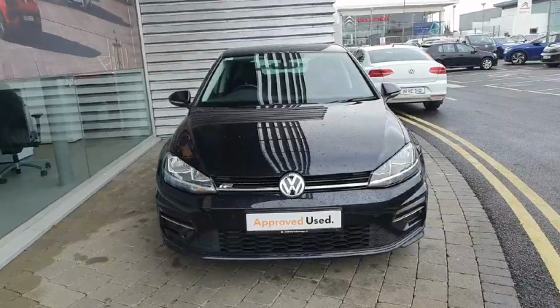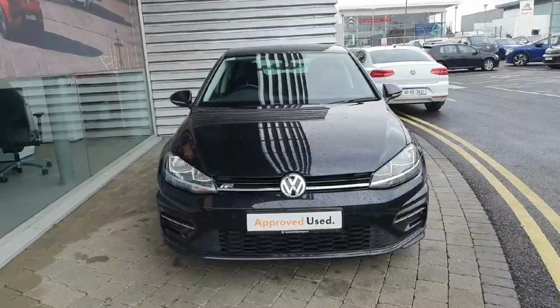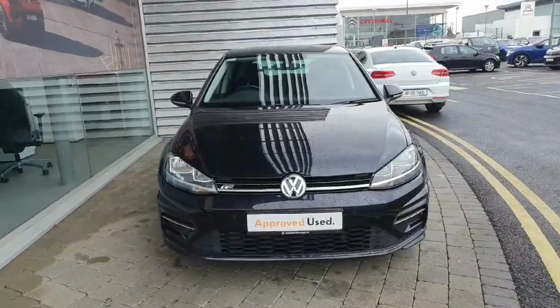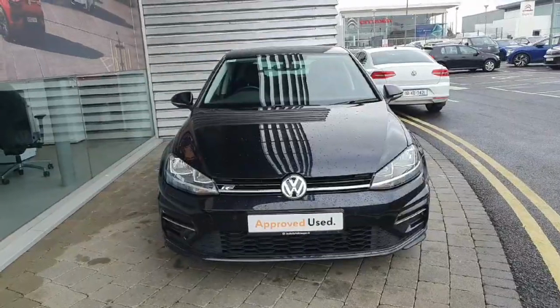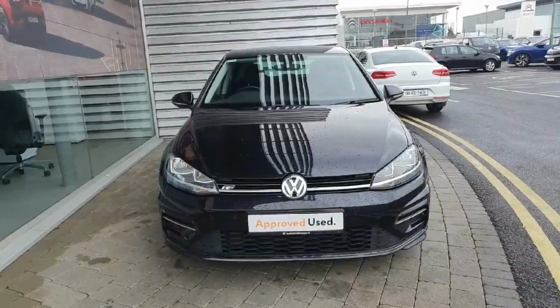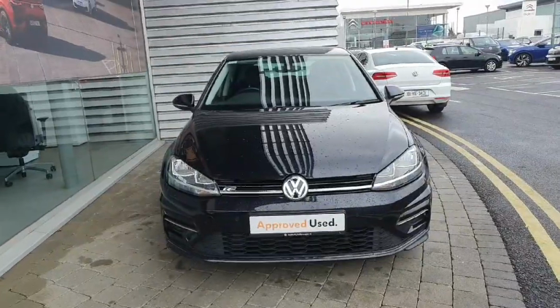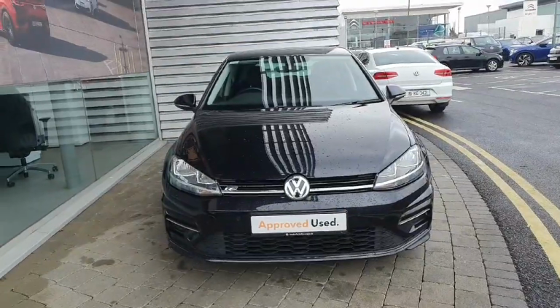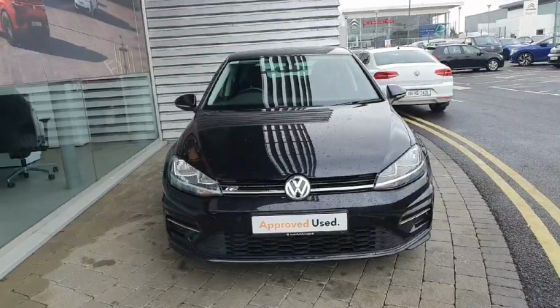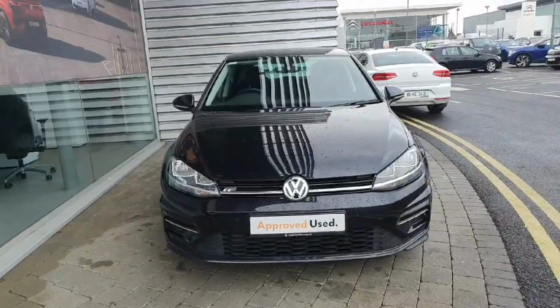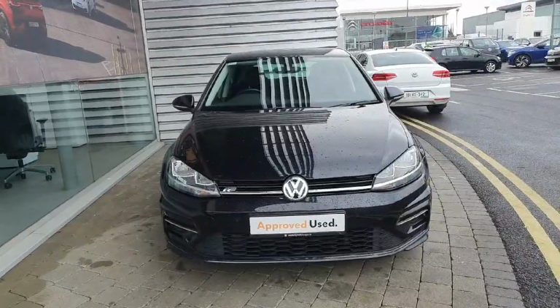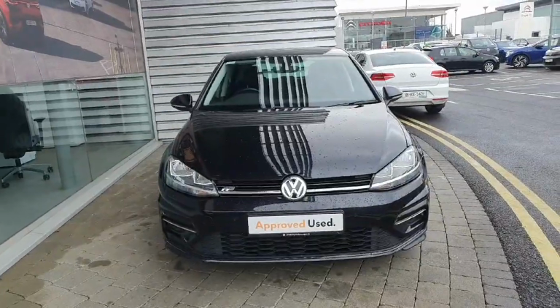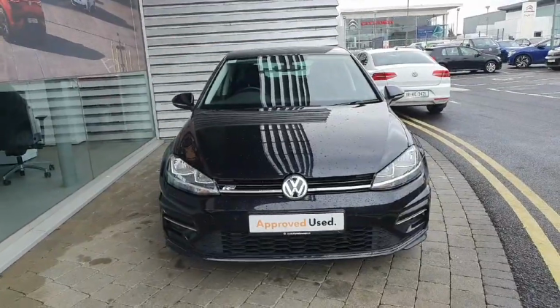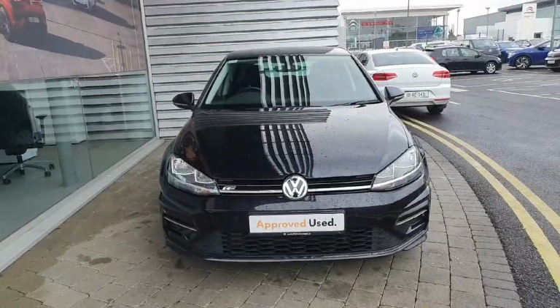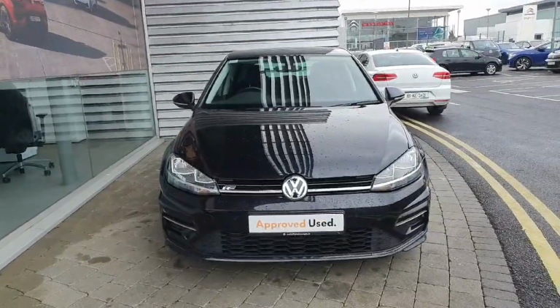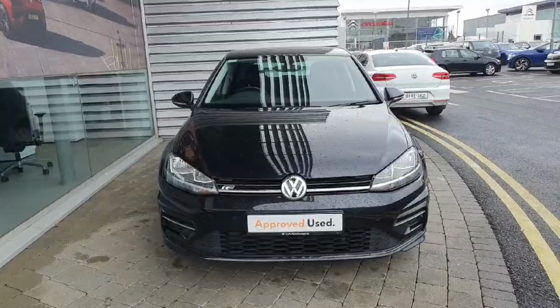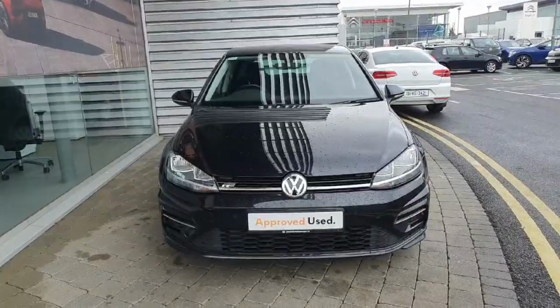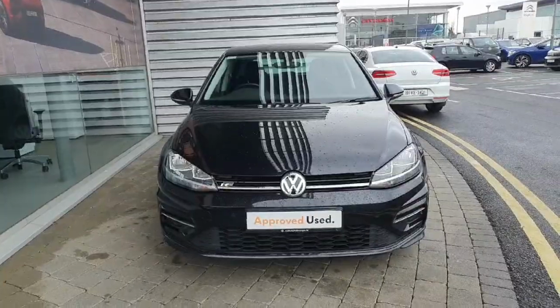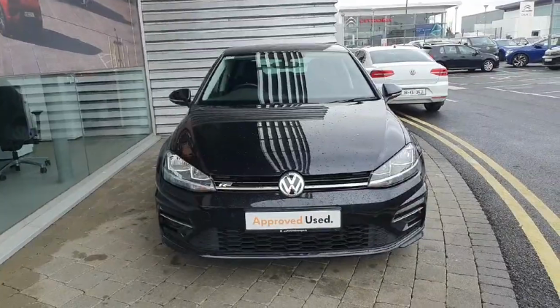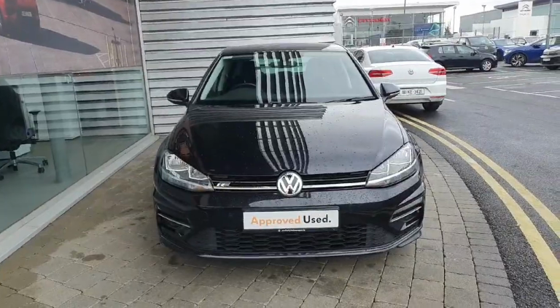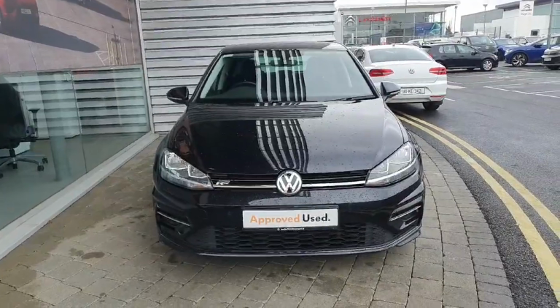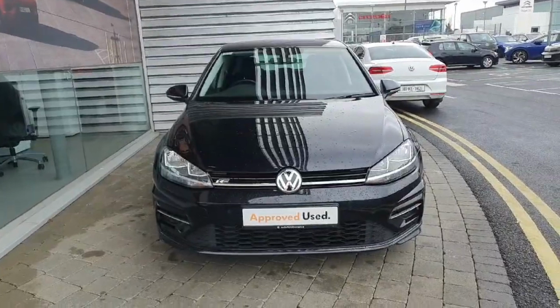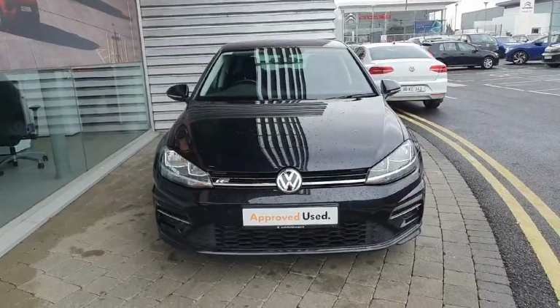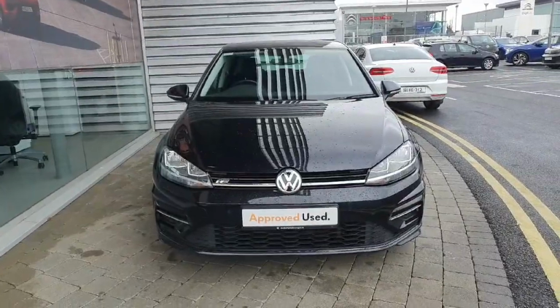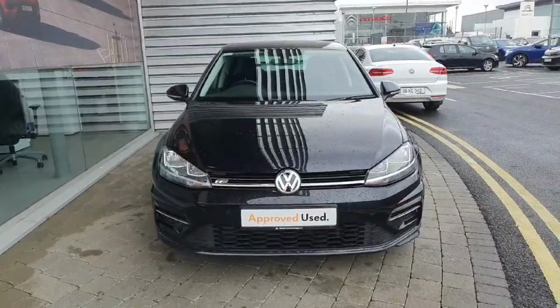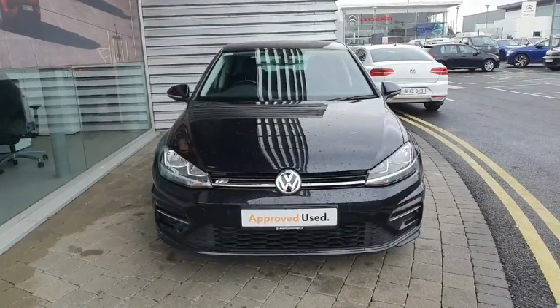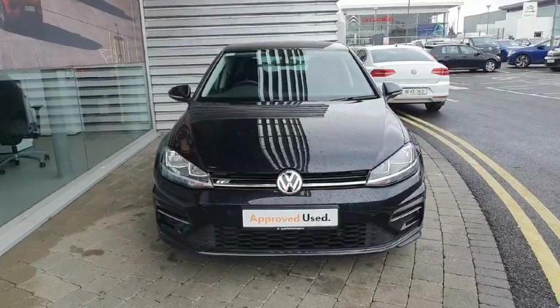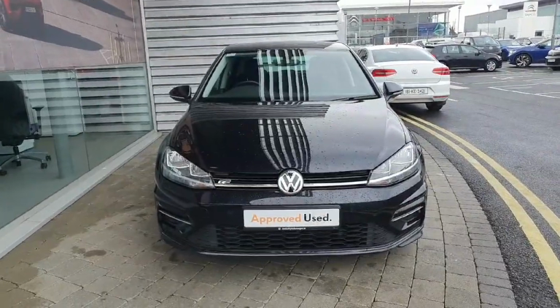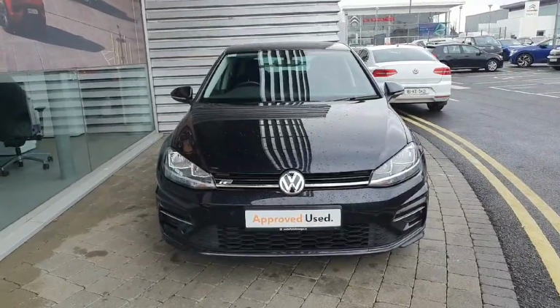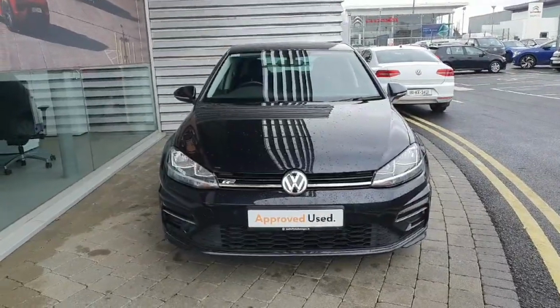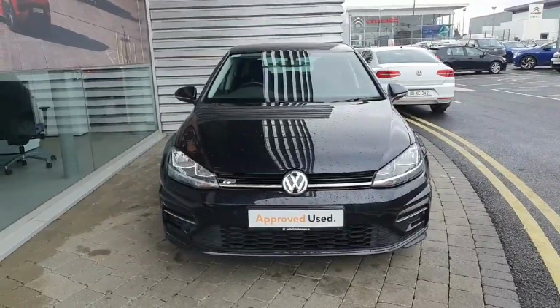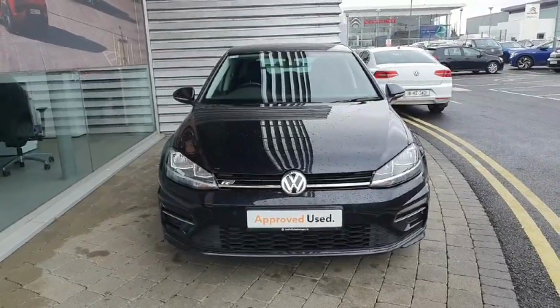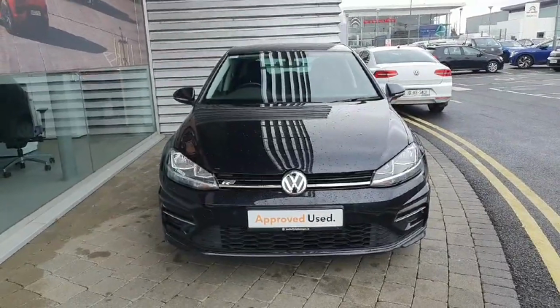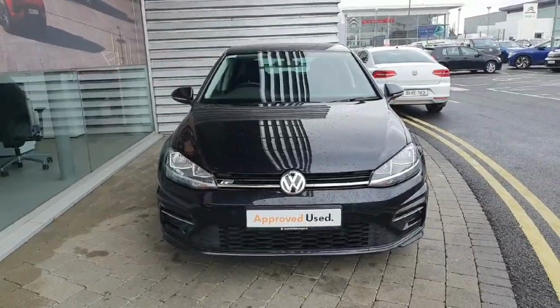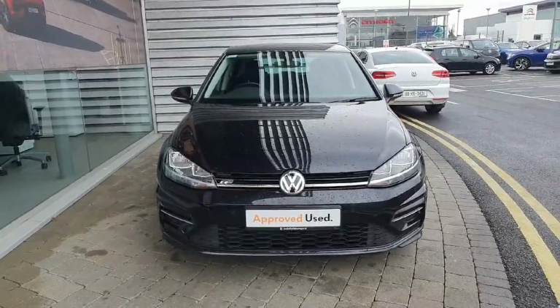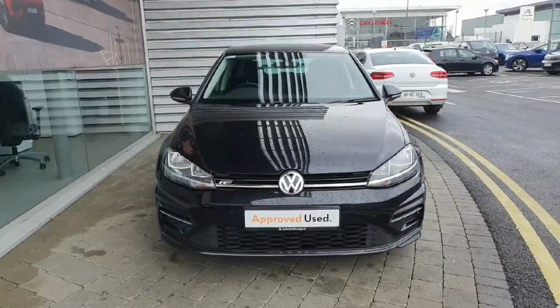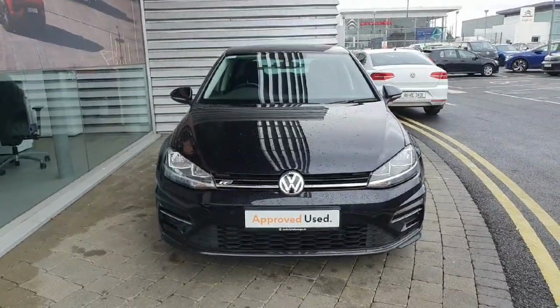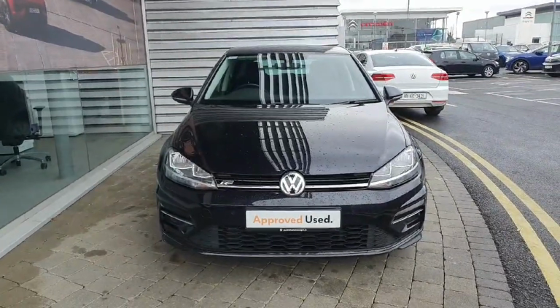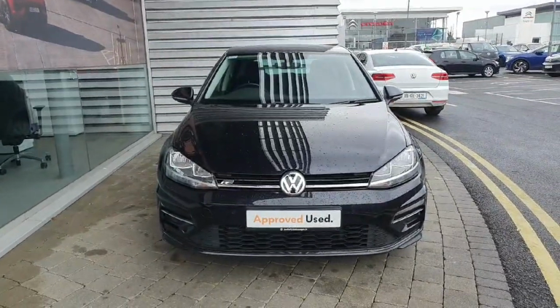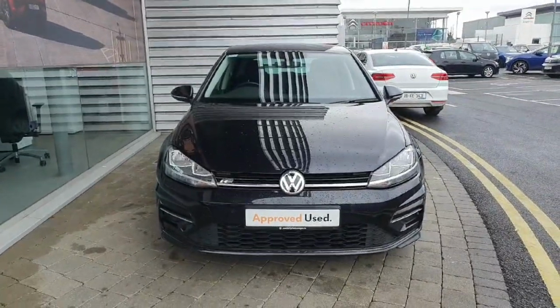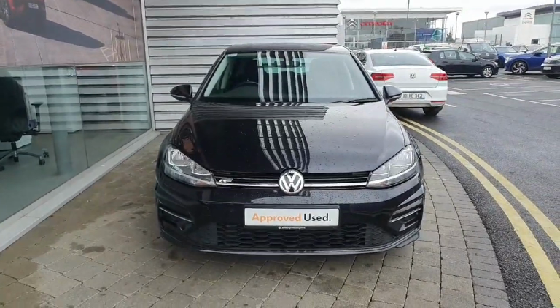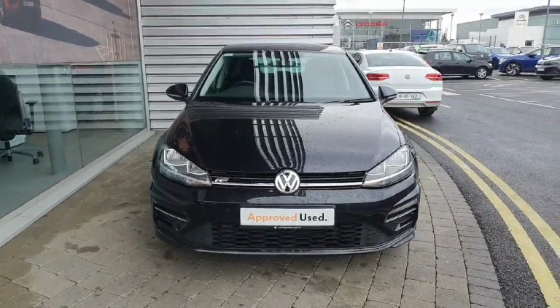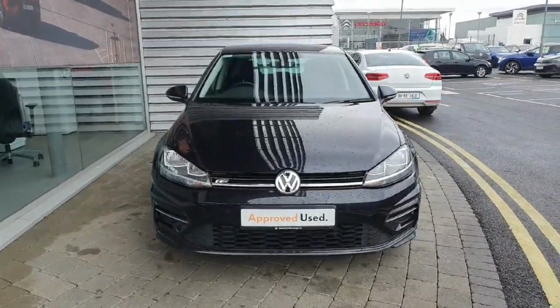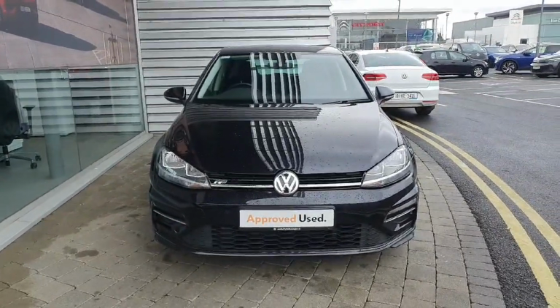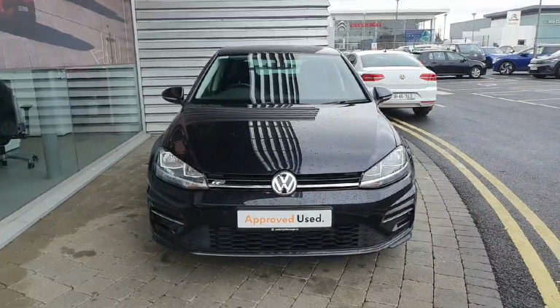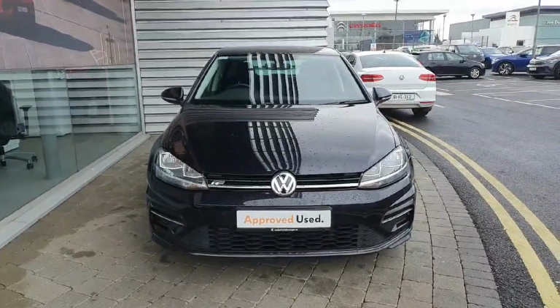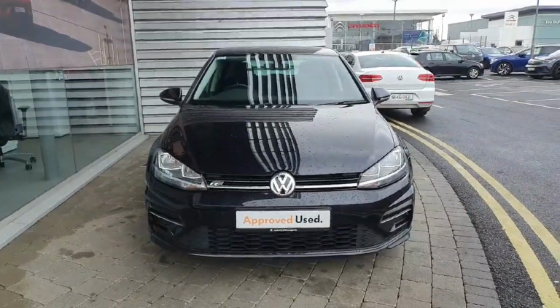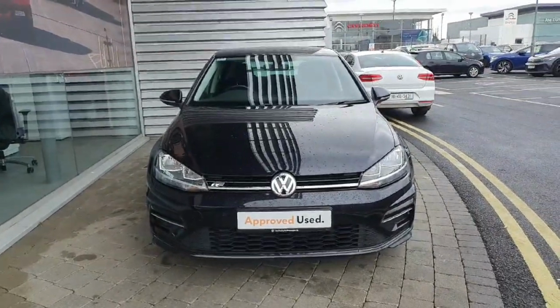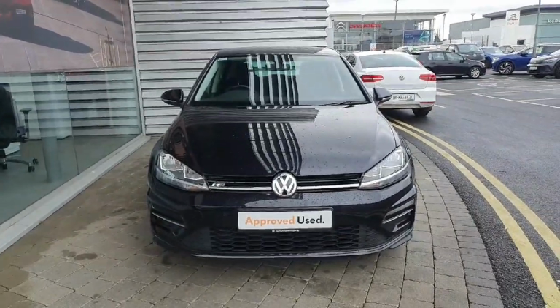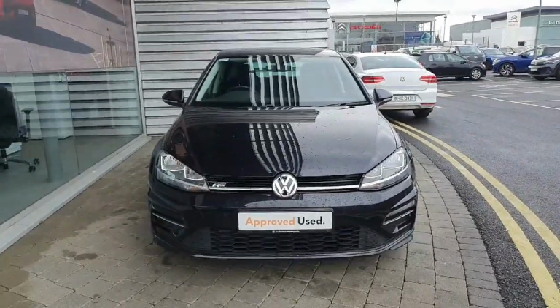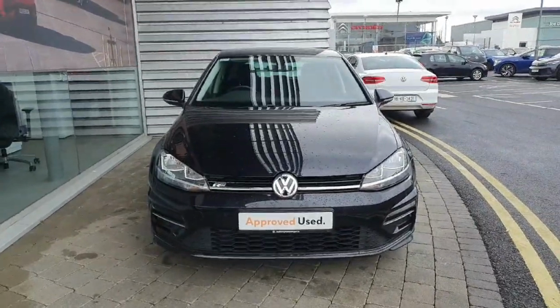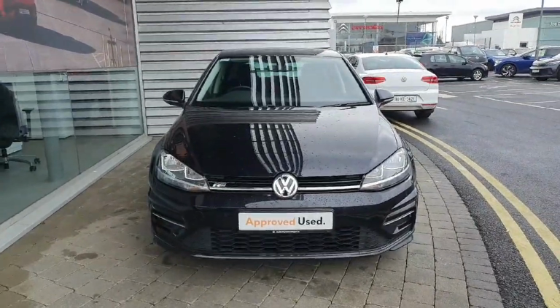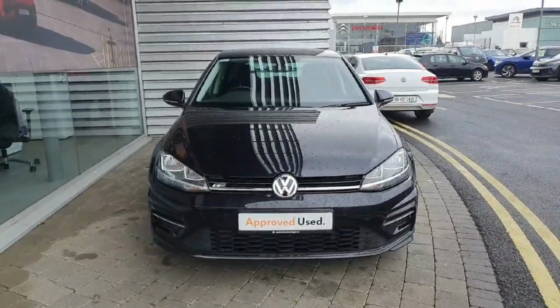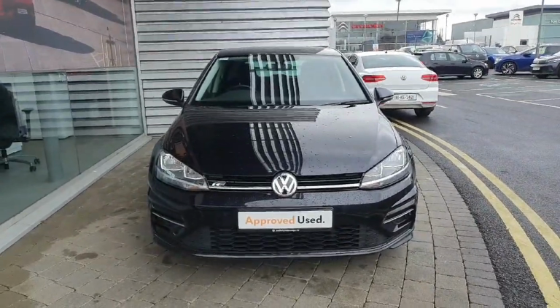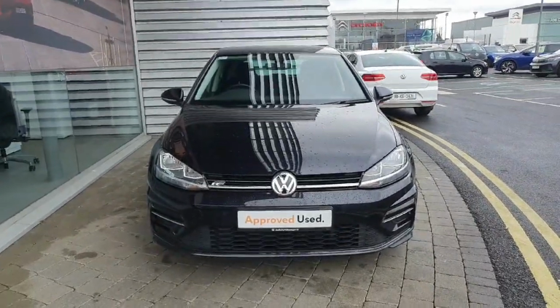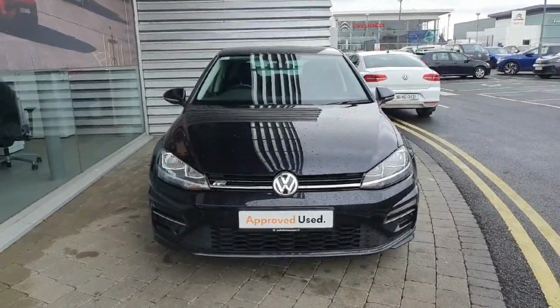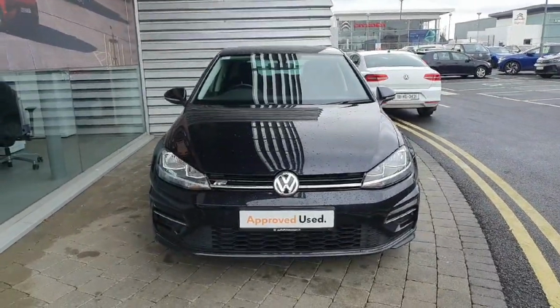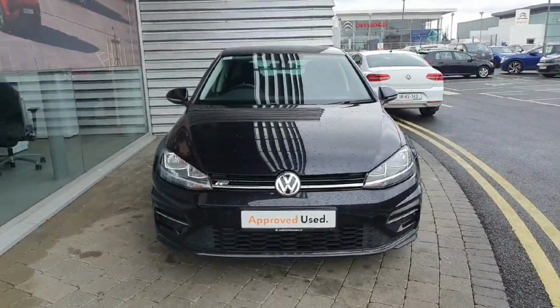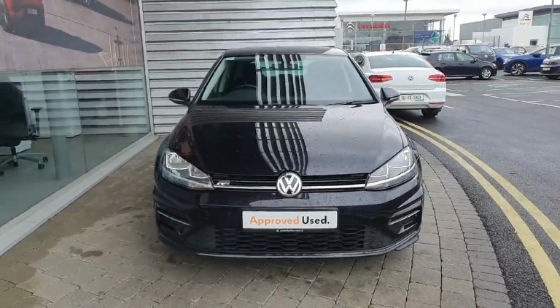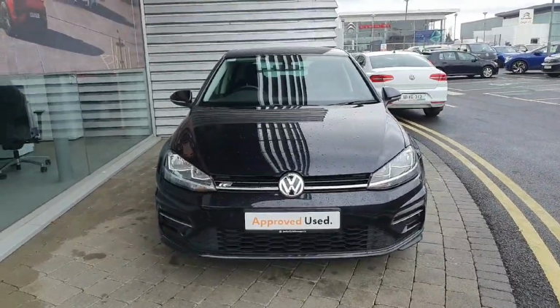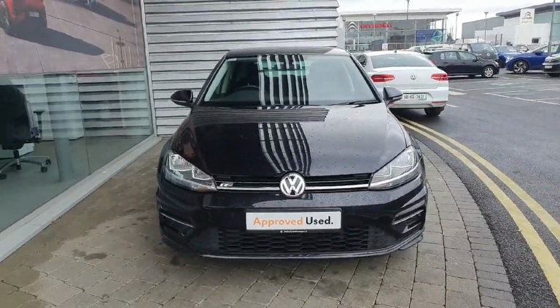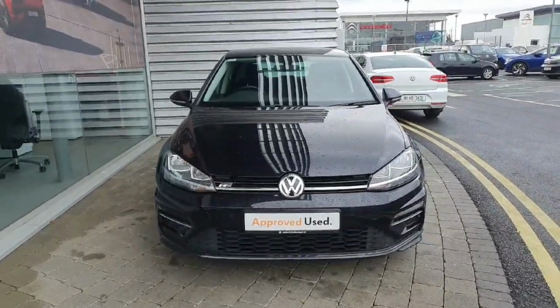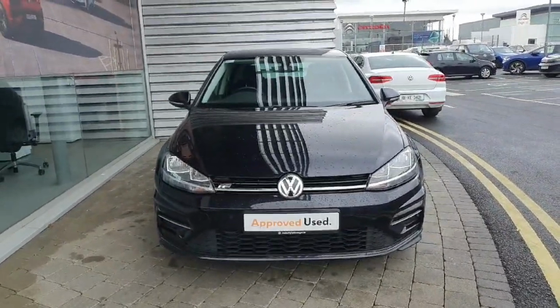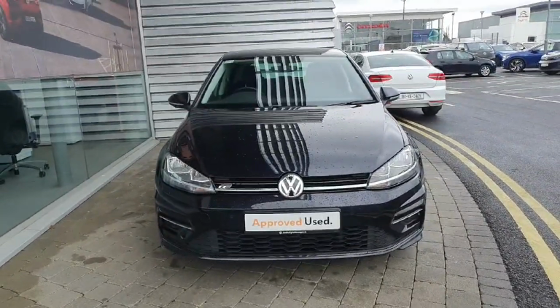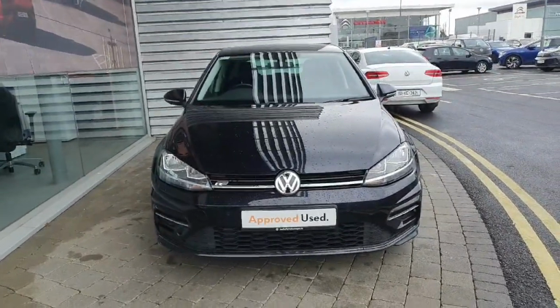If you have any queries about this car, contact the Geoduffie sales team at 01-864-7704.